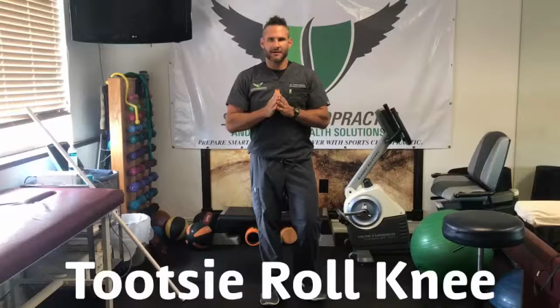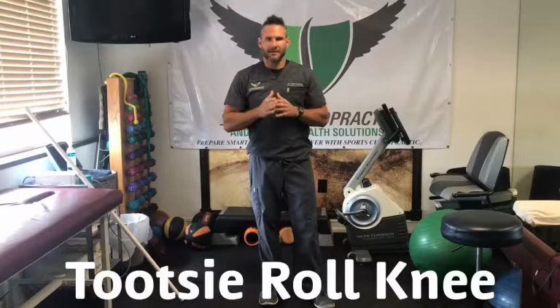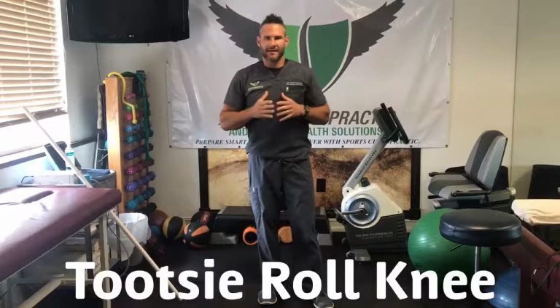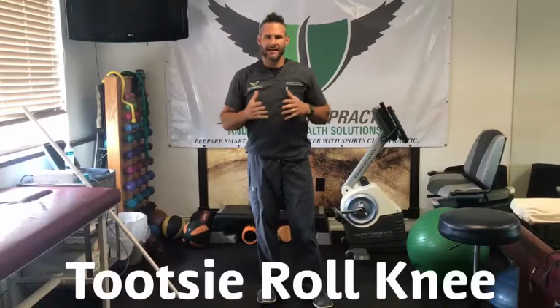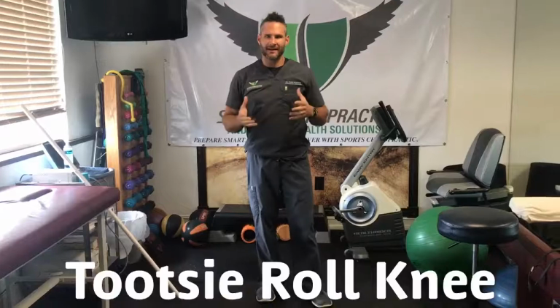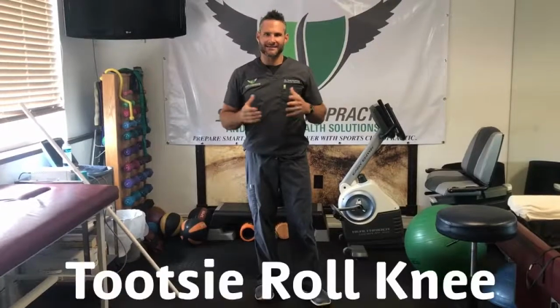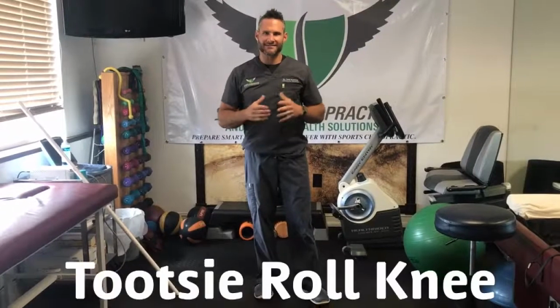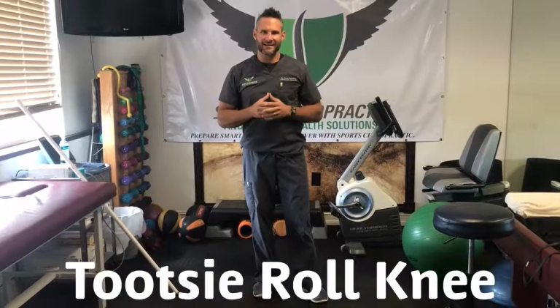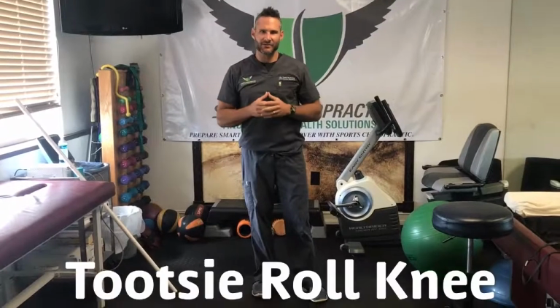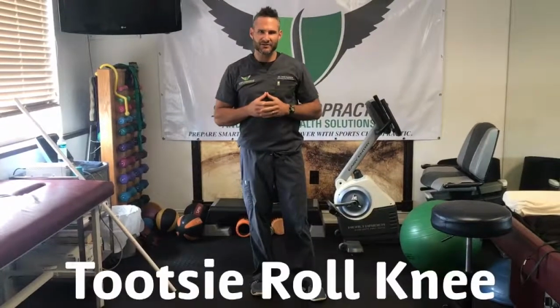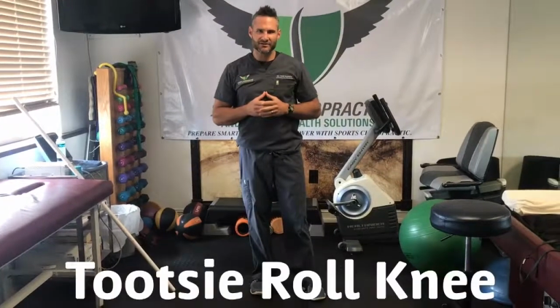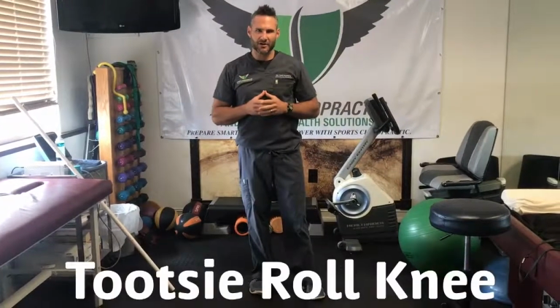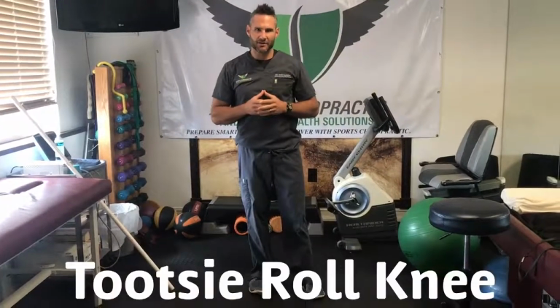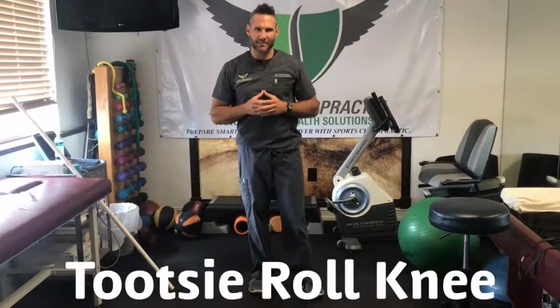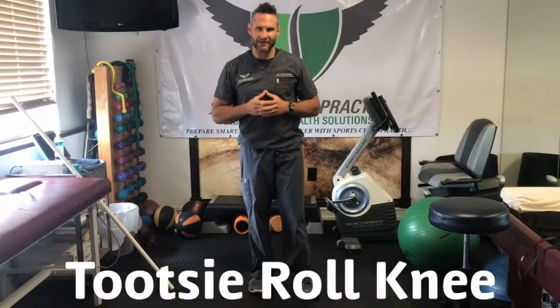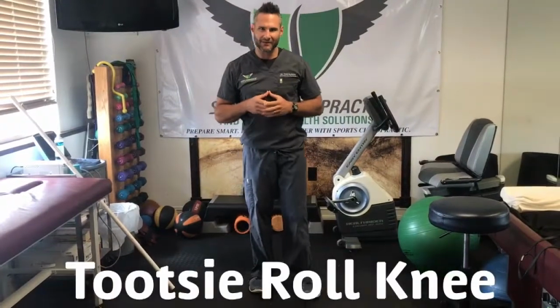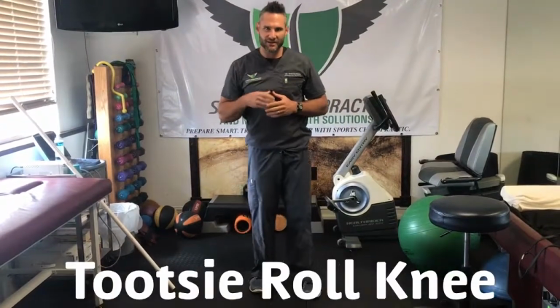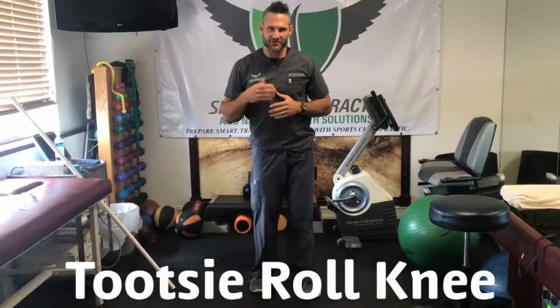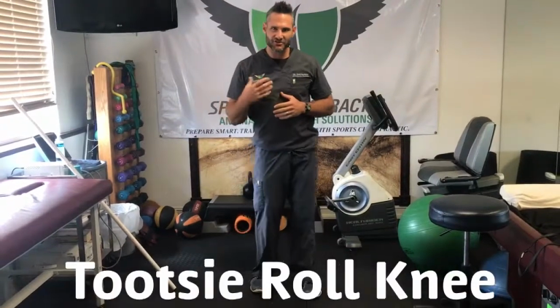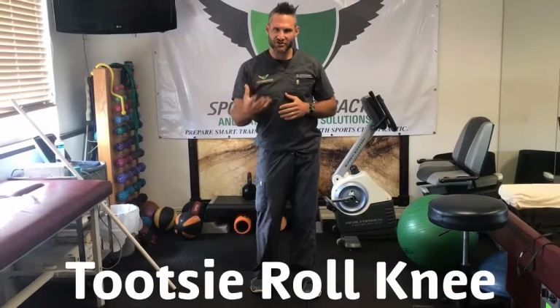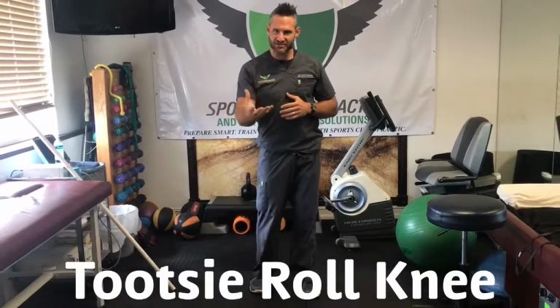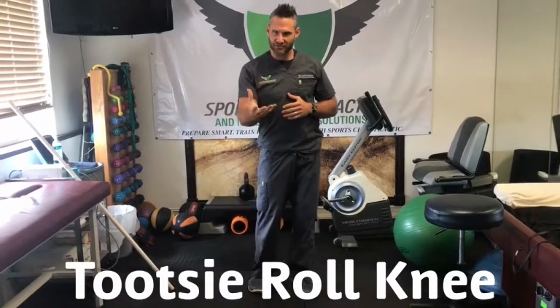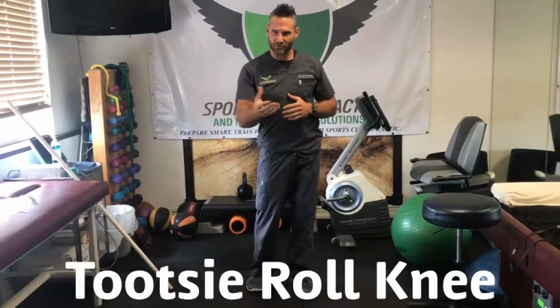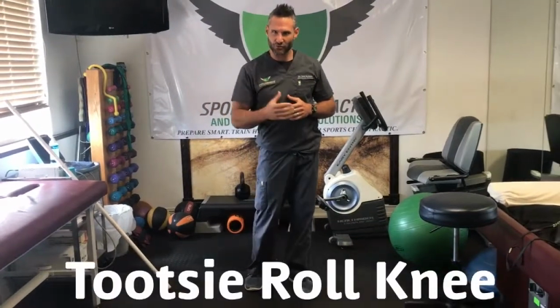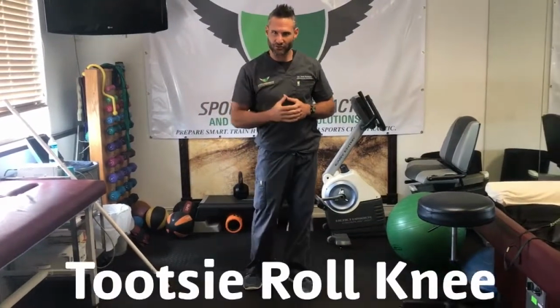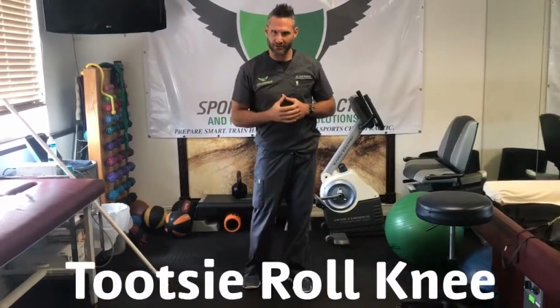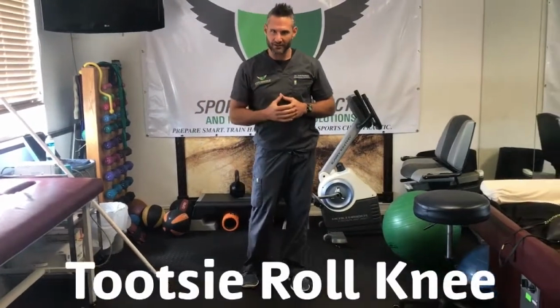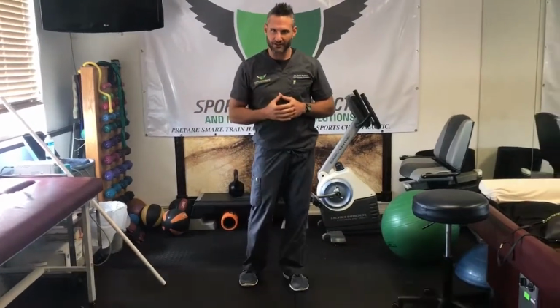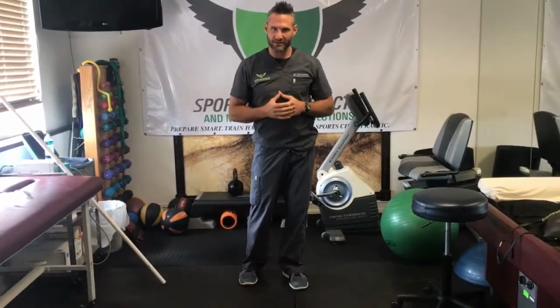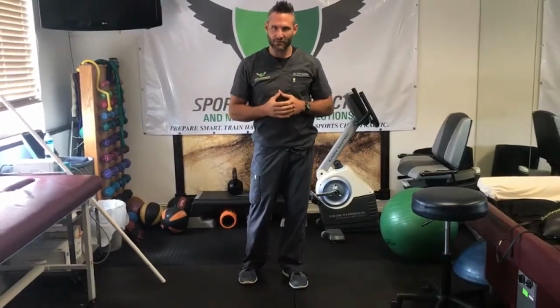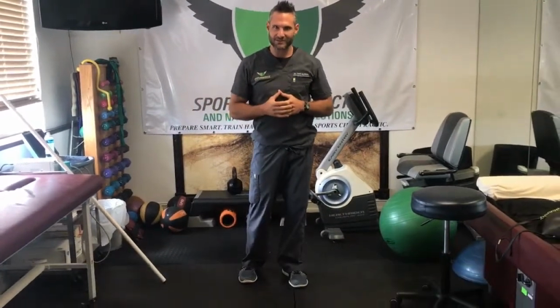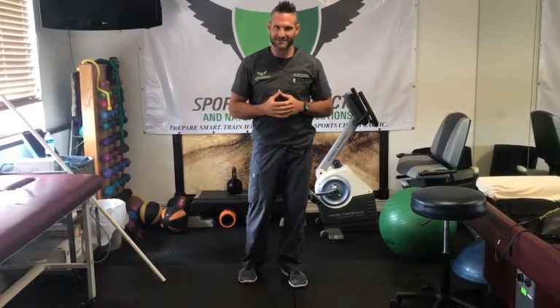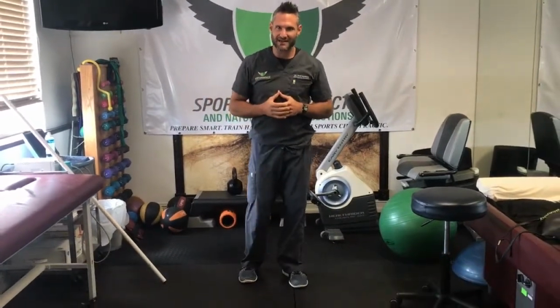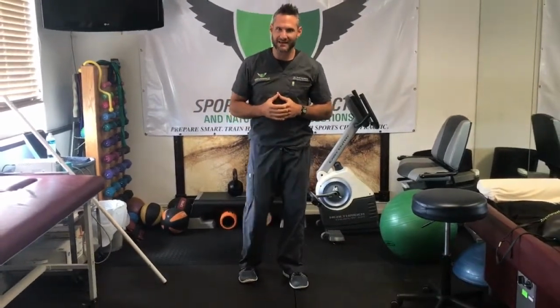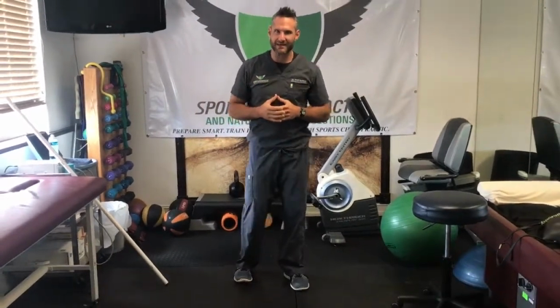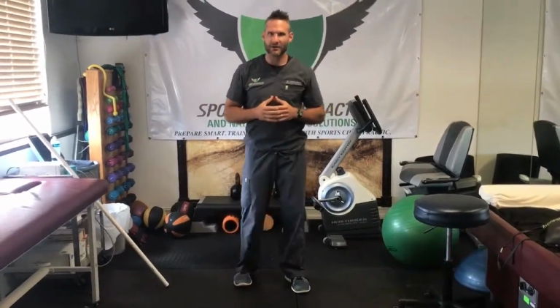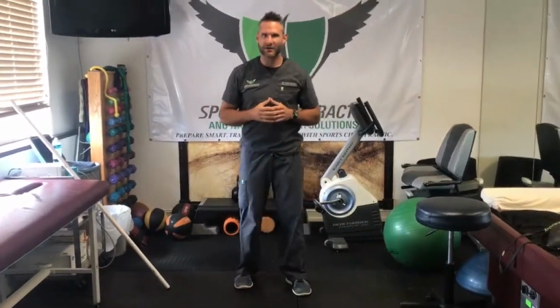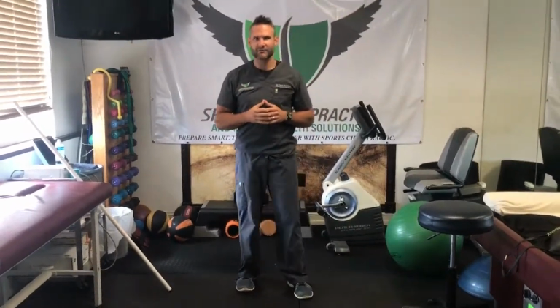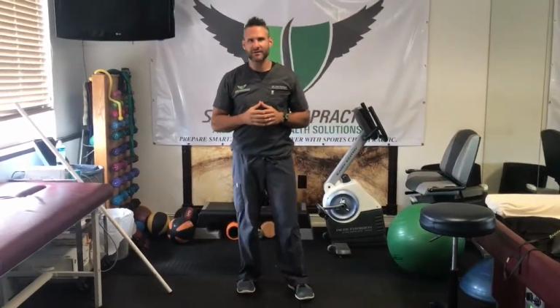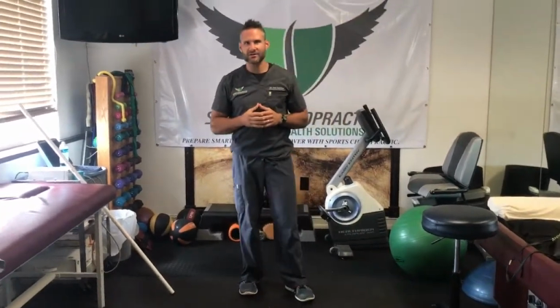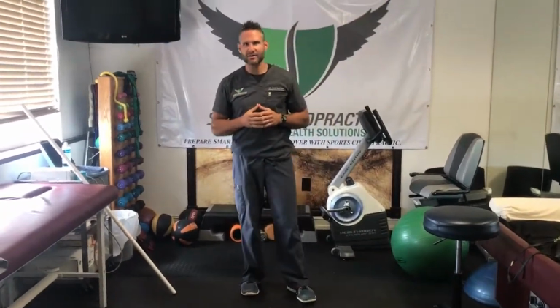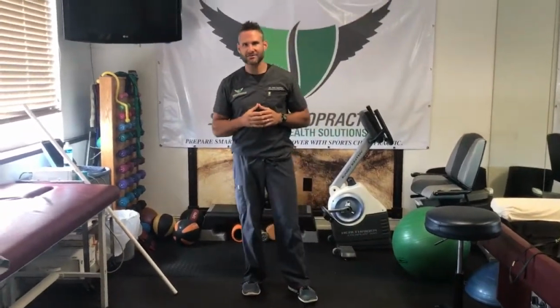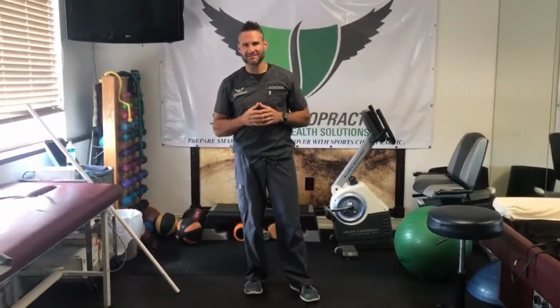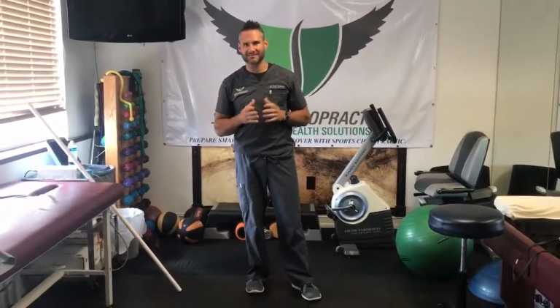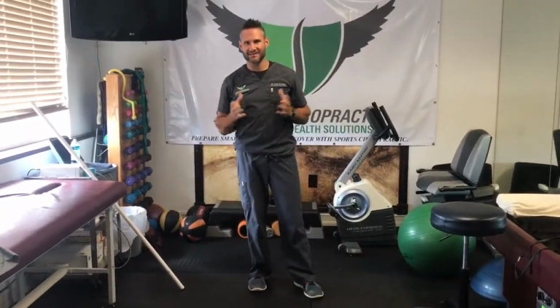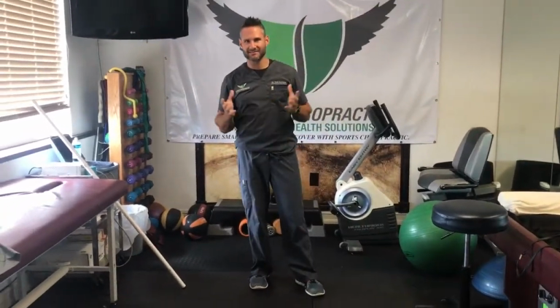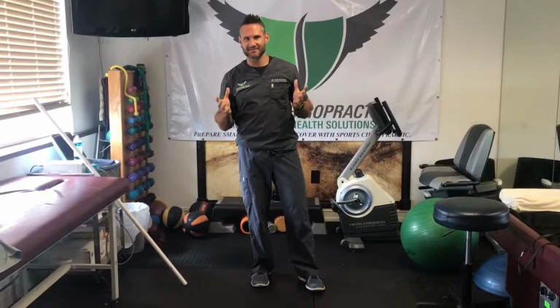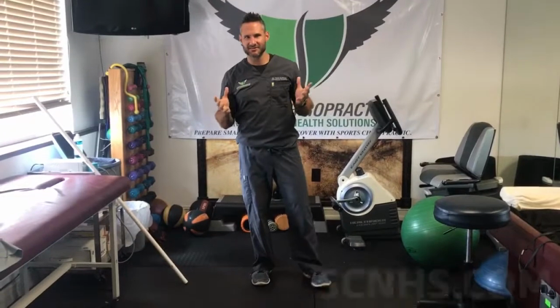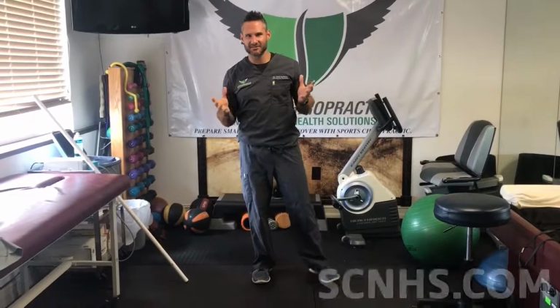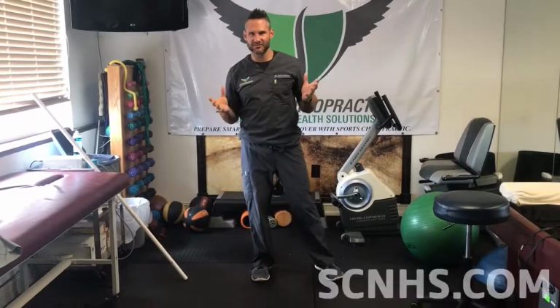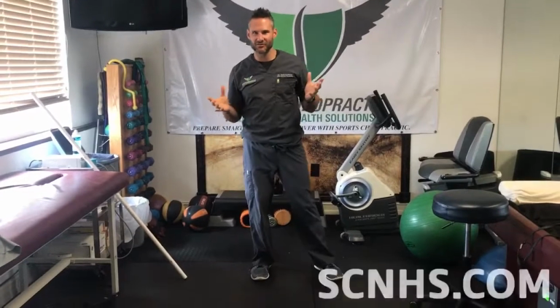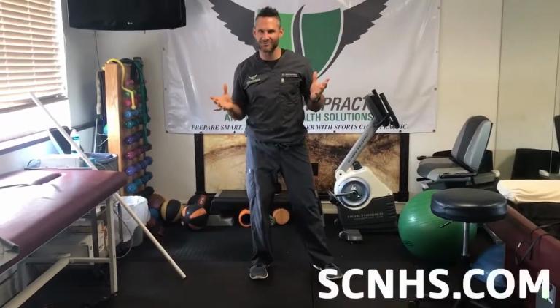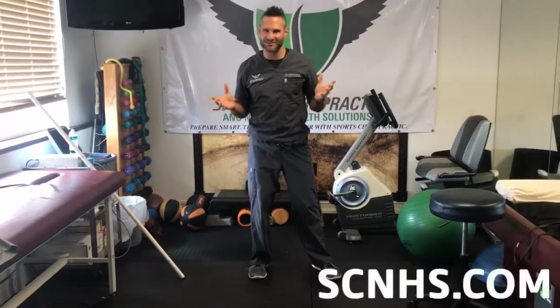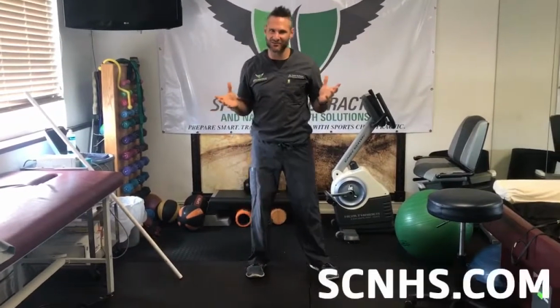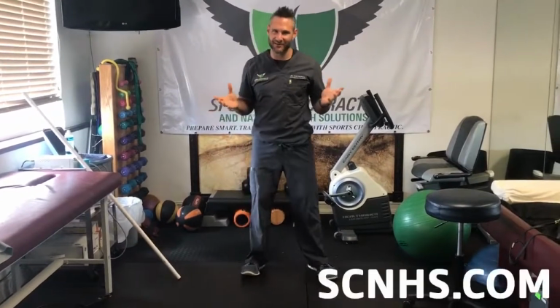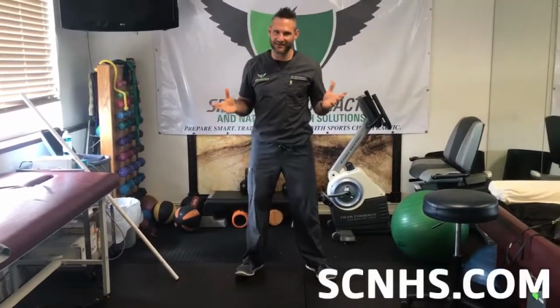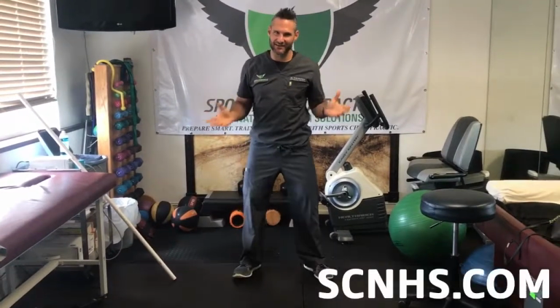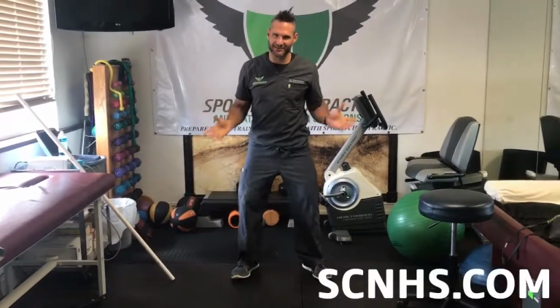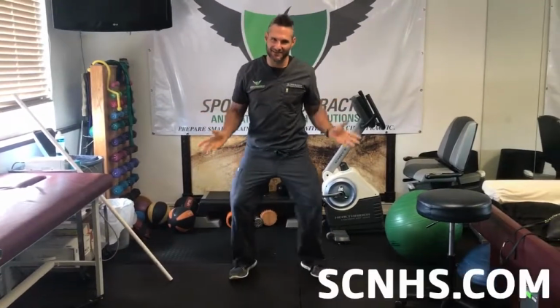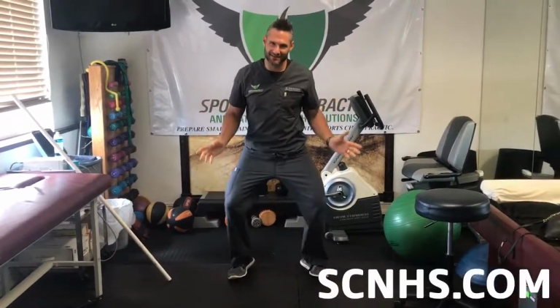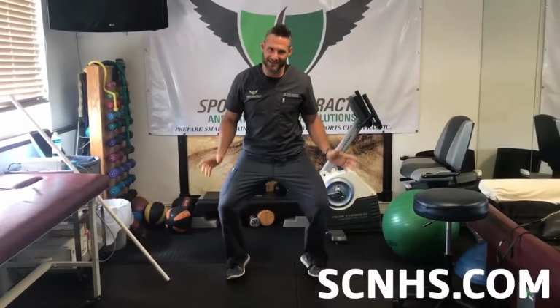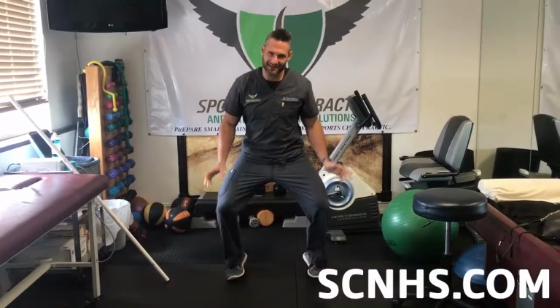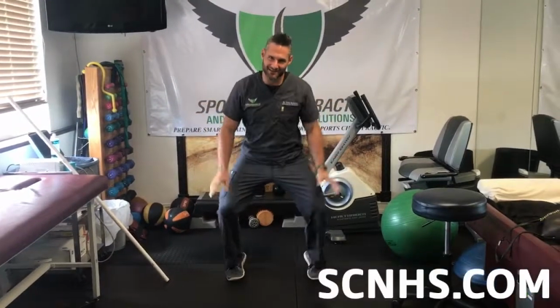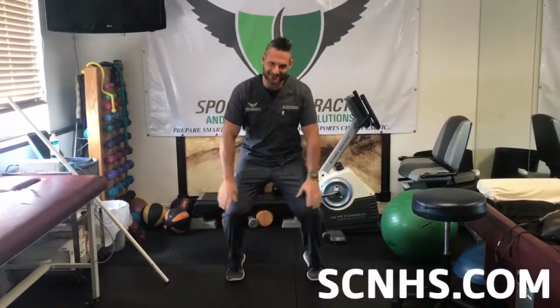Hey guys, today we're gonna talk about Tootsie Roll Knee. Now what is that? Everybody knows the dance — the Tootsie Roll was a great dance in the 90s.